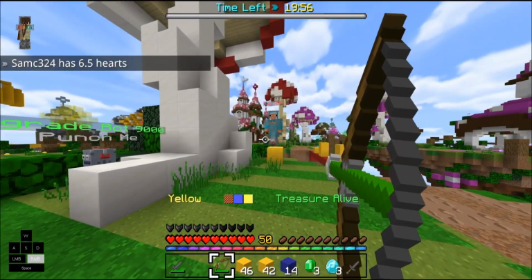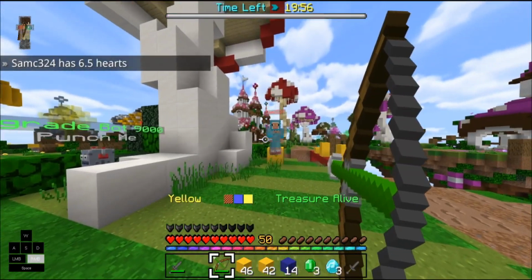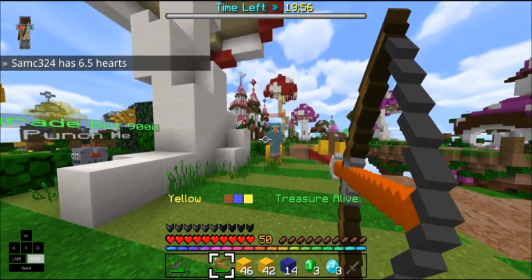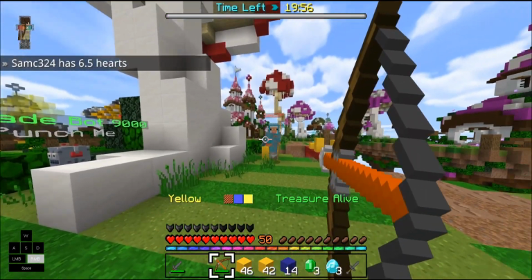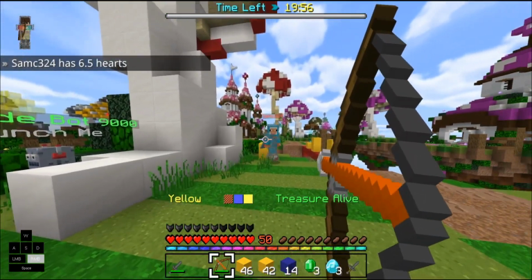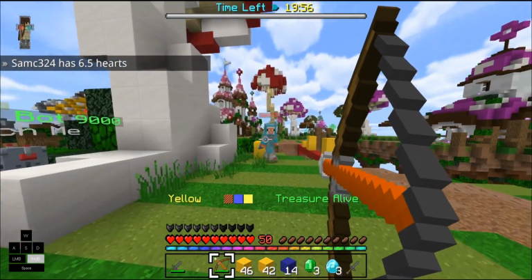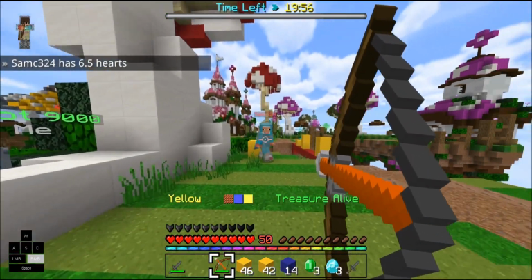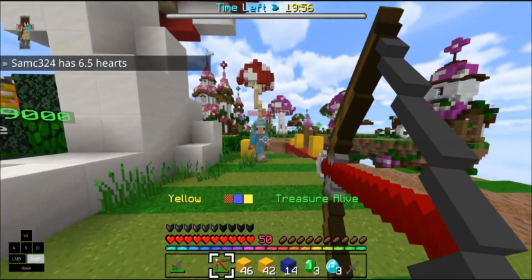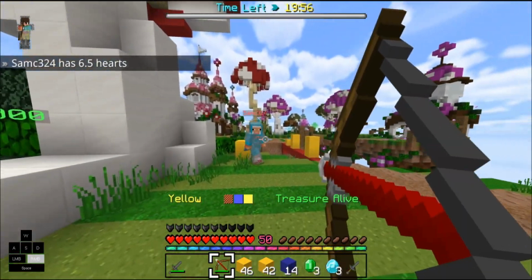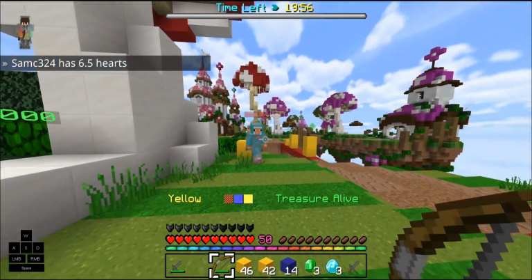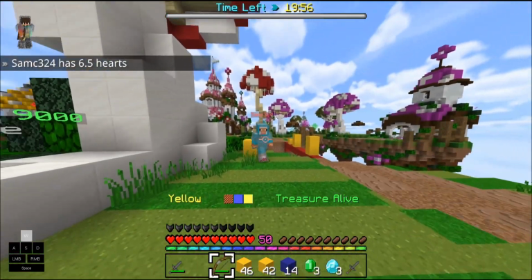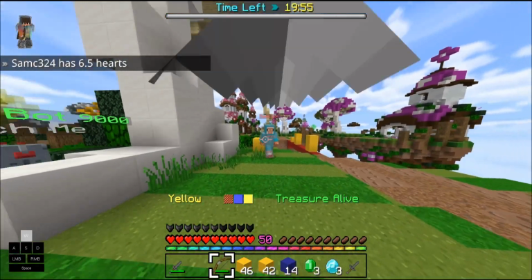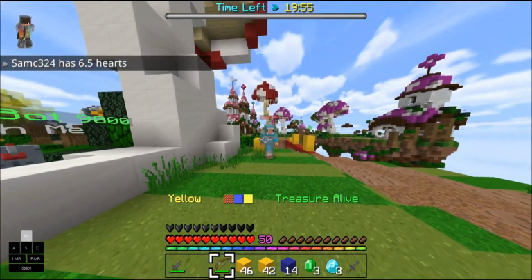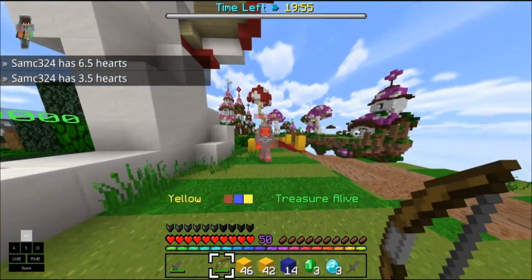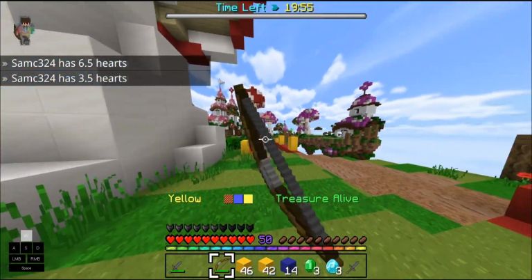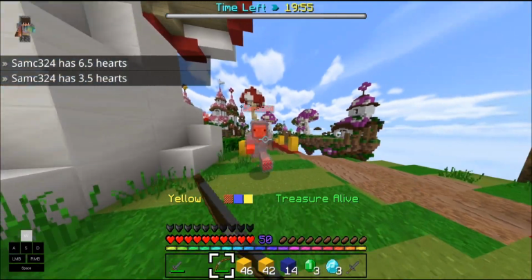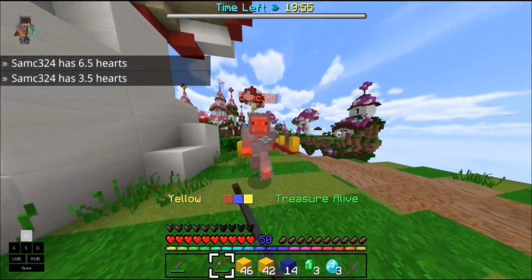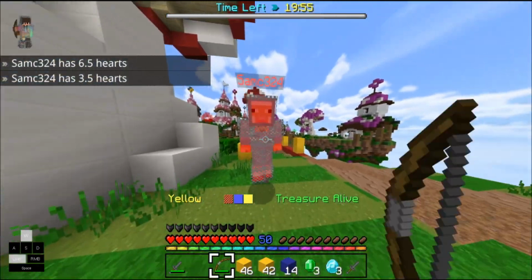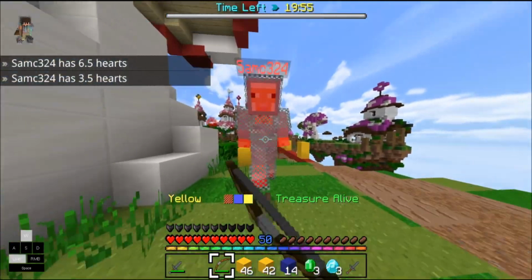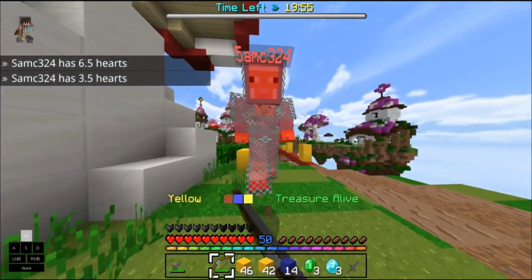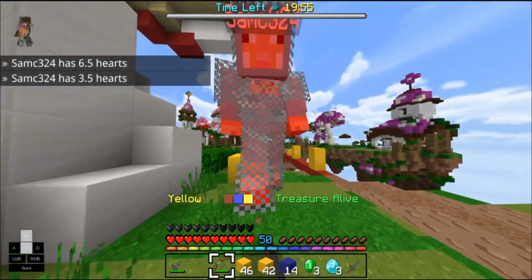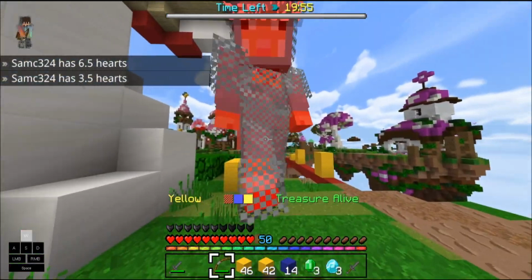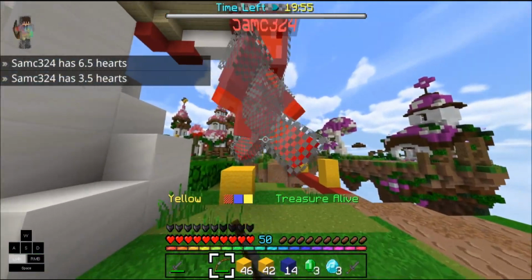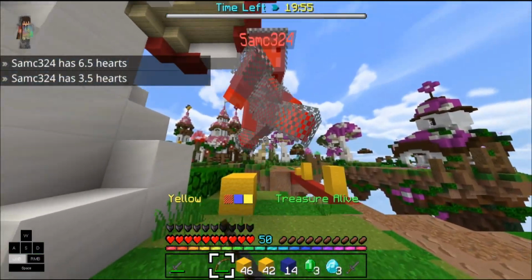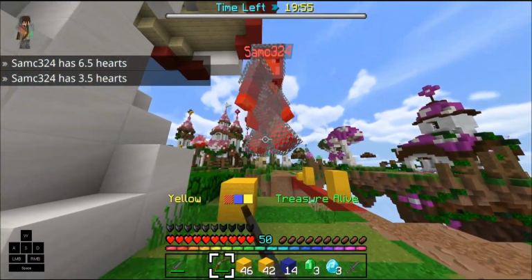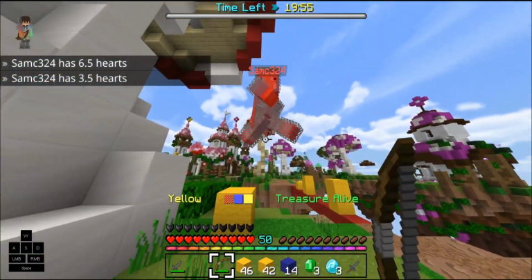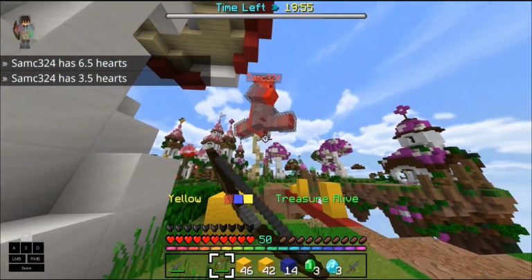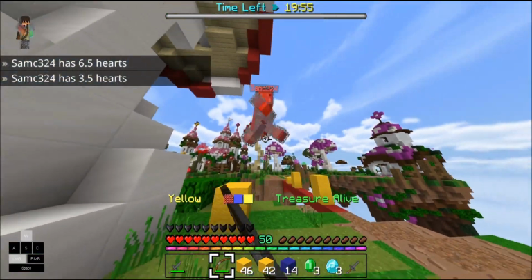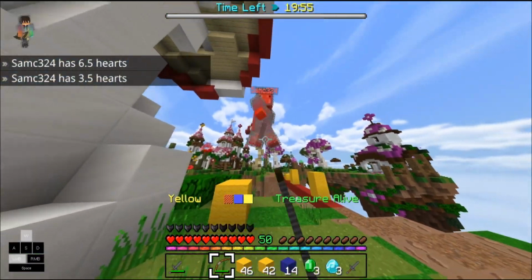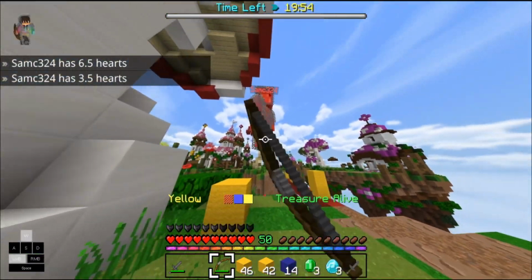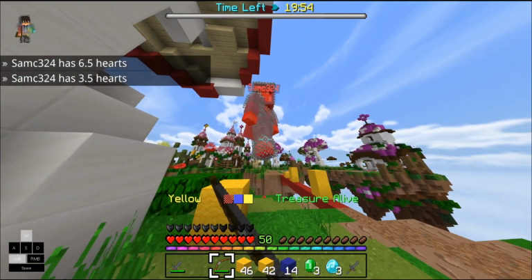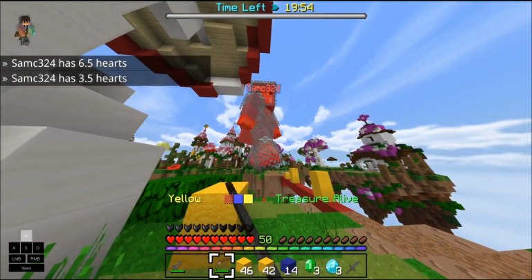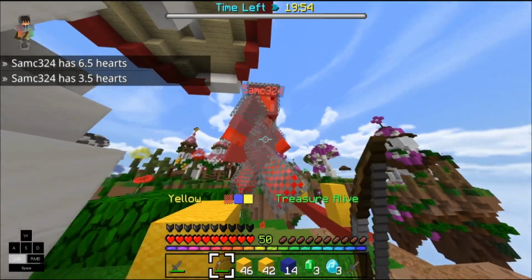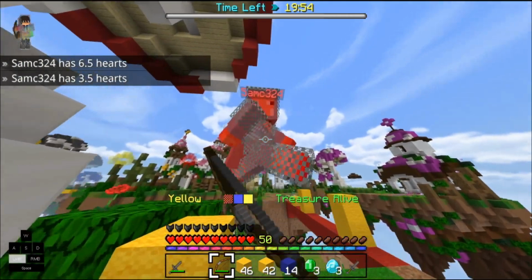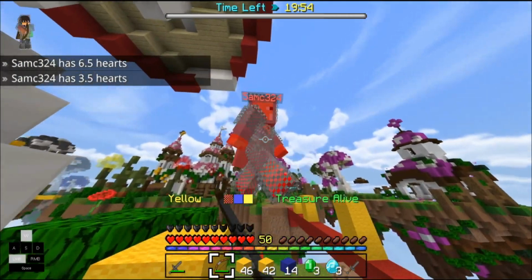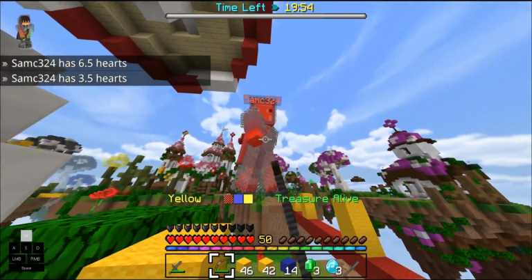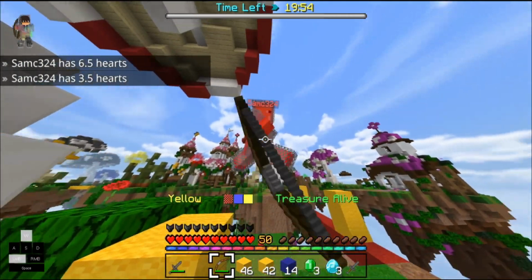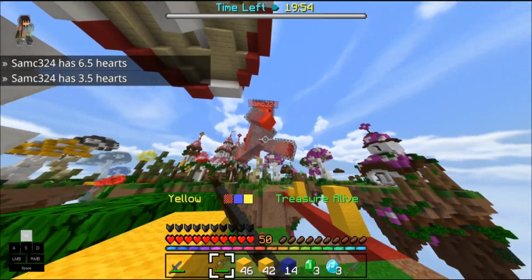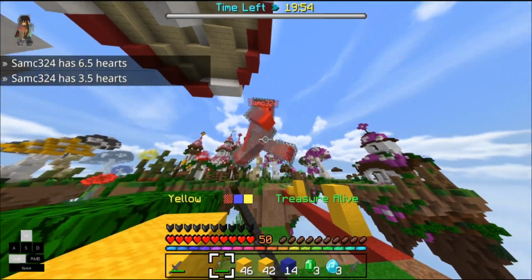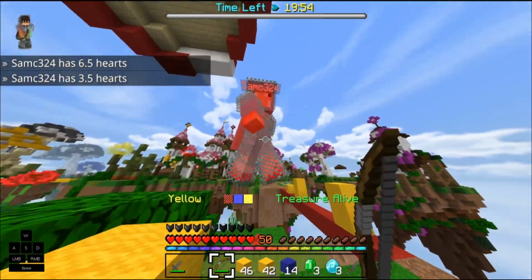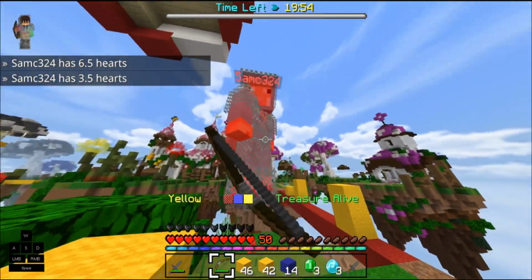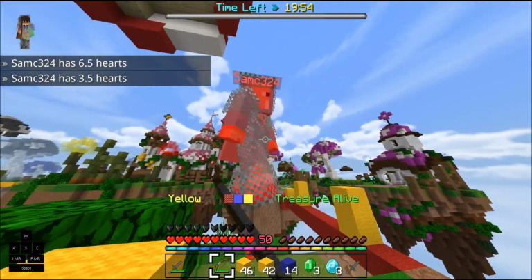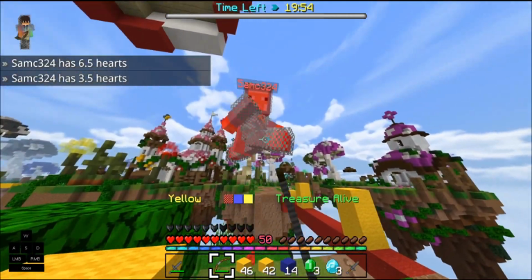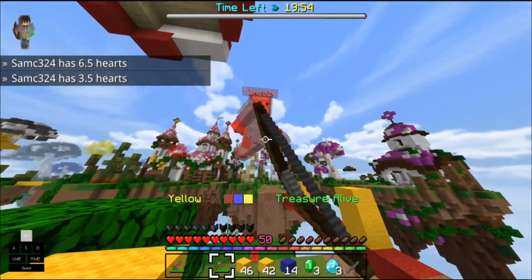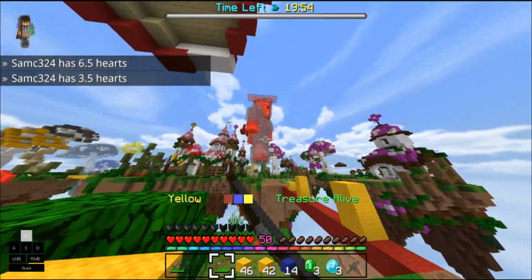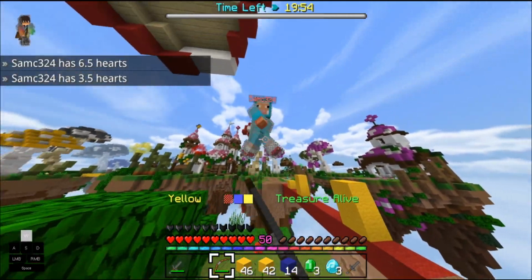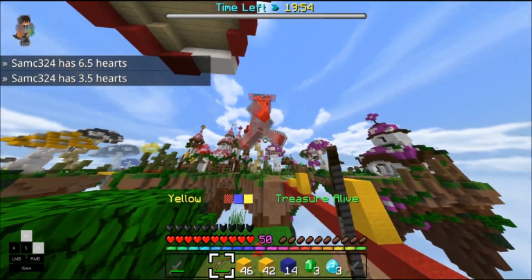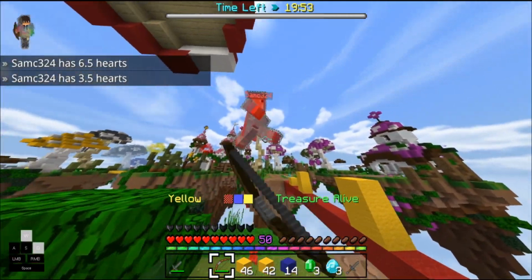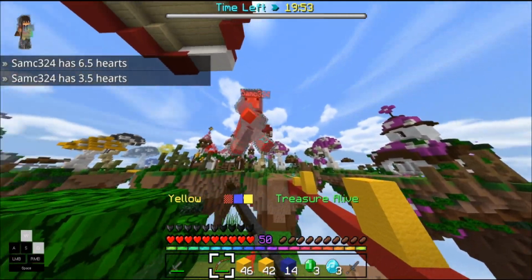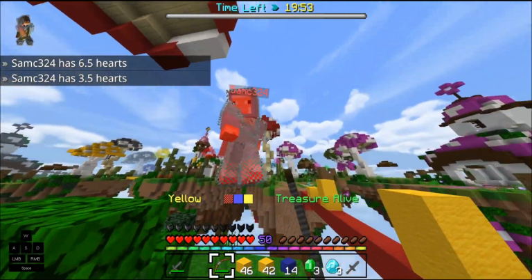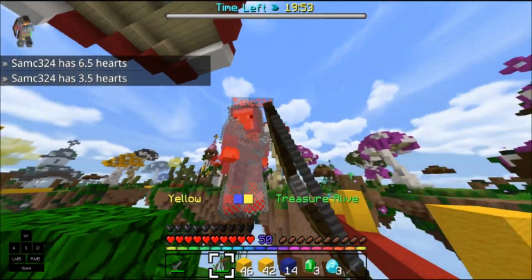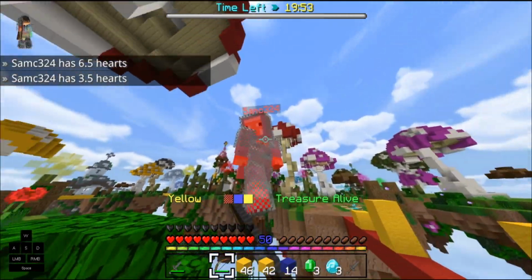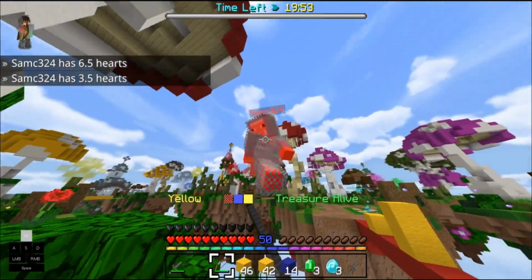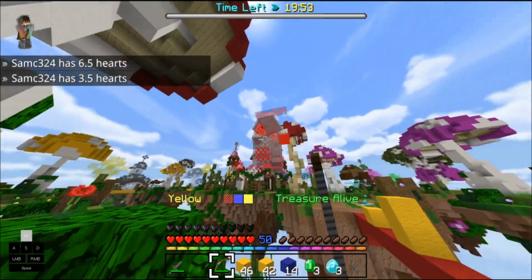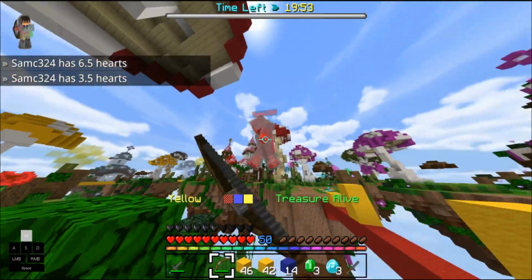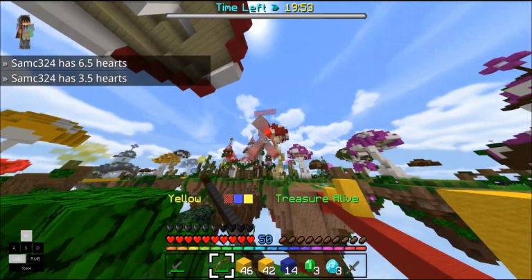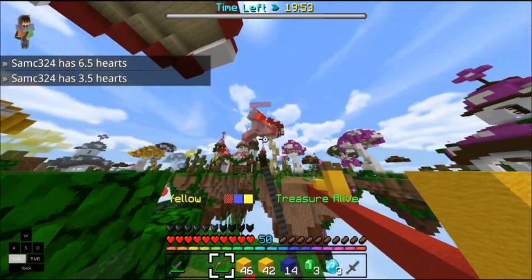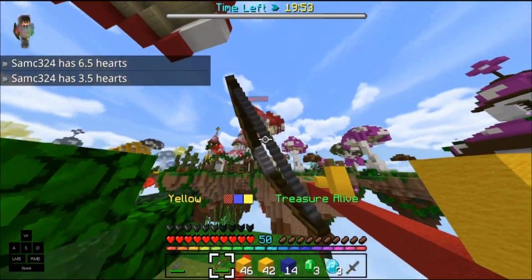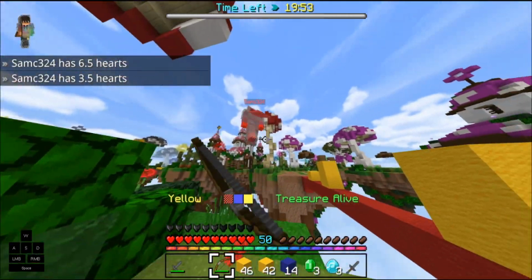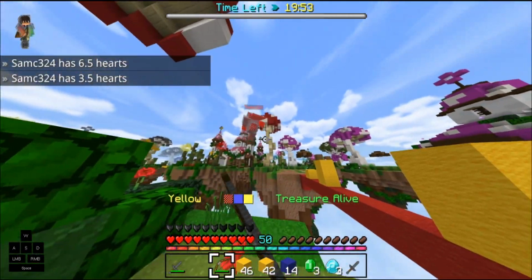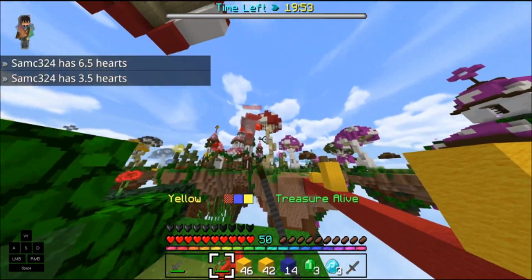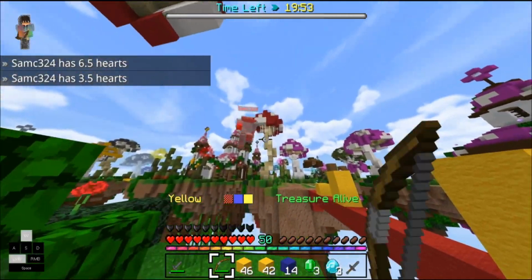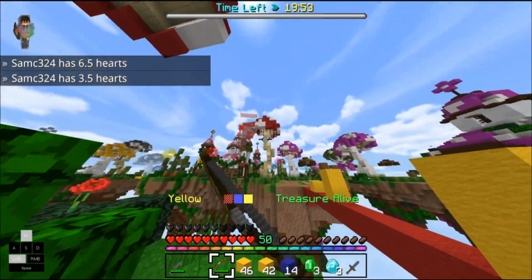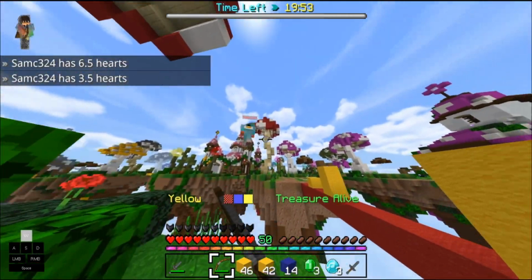The same goes for the bow. All you have to do is shoot the person before they can quite reach you and there you go, you've got a combo.